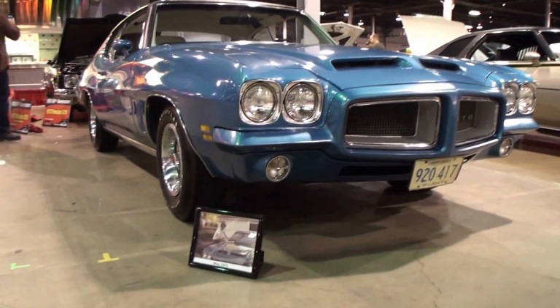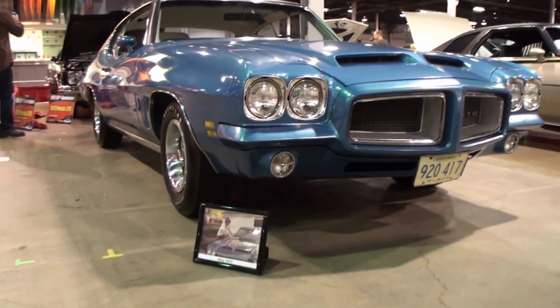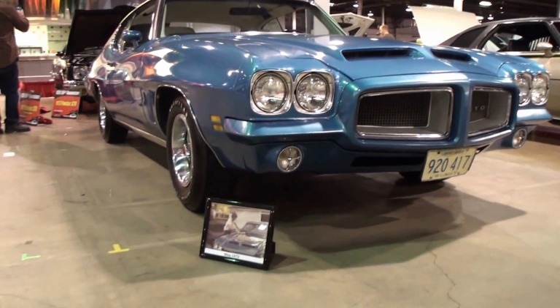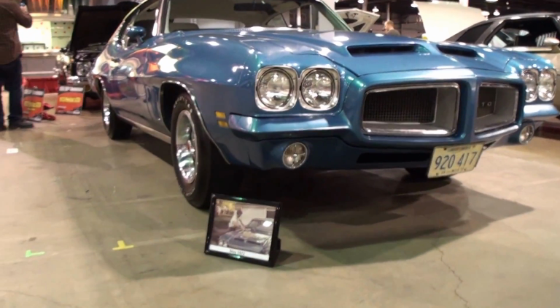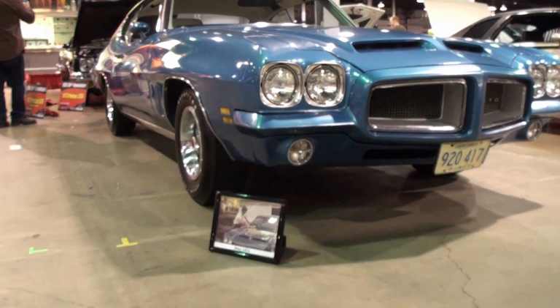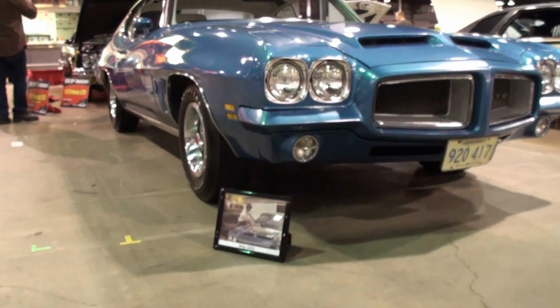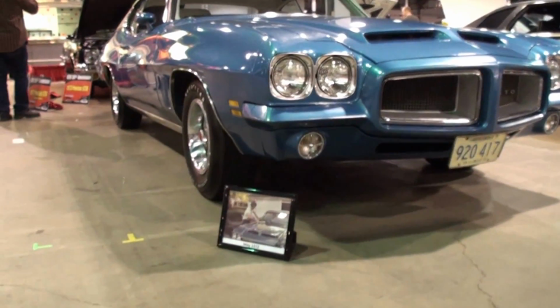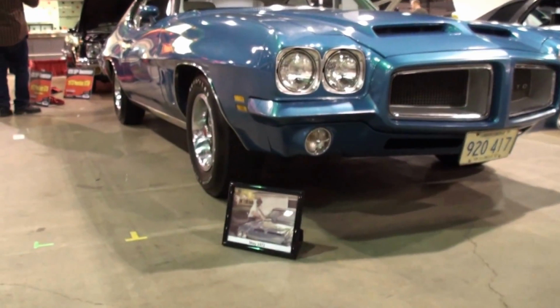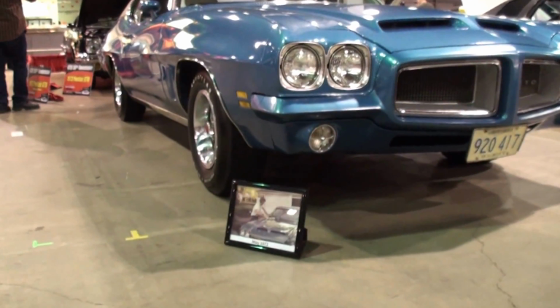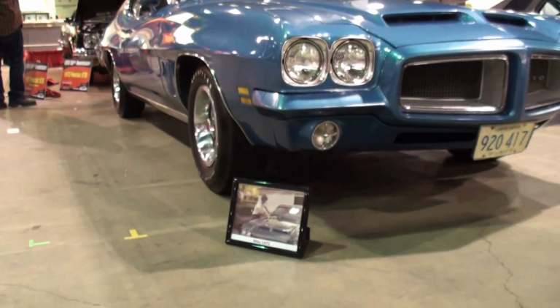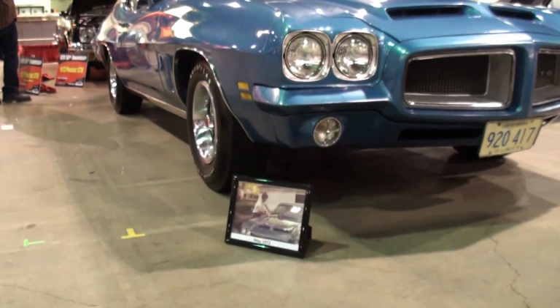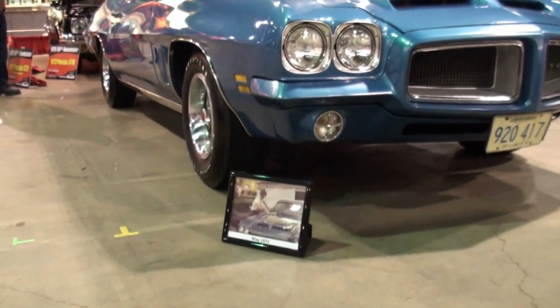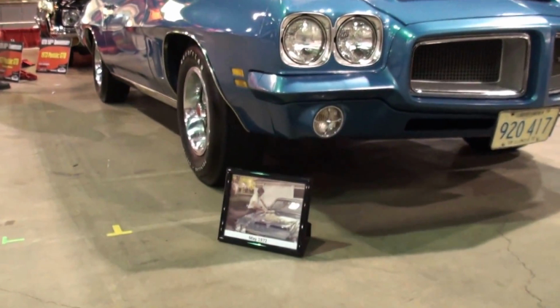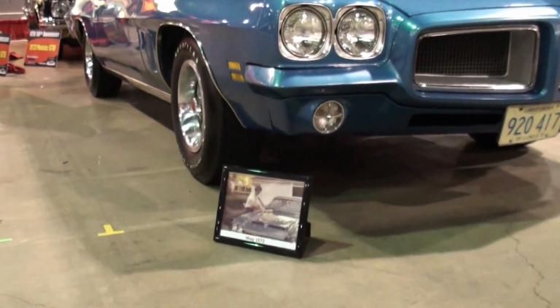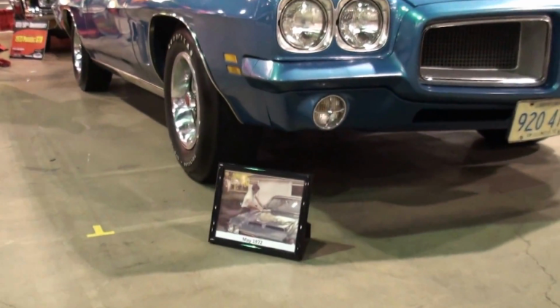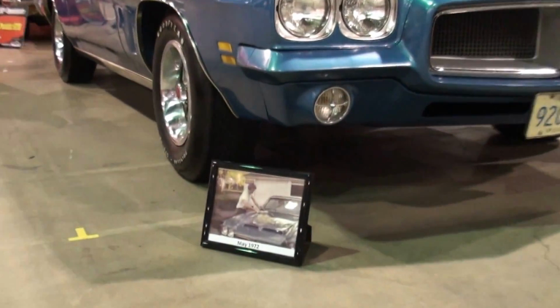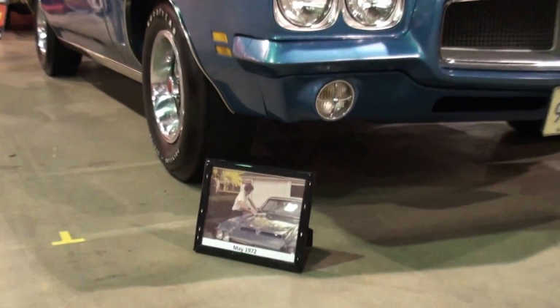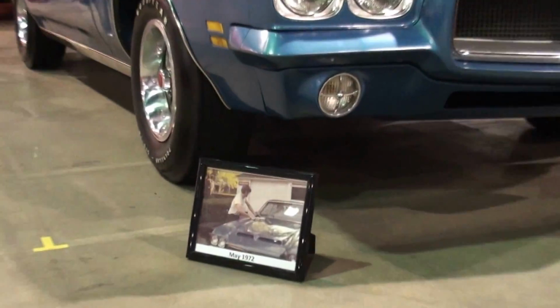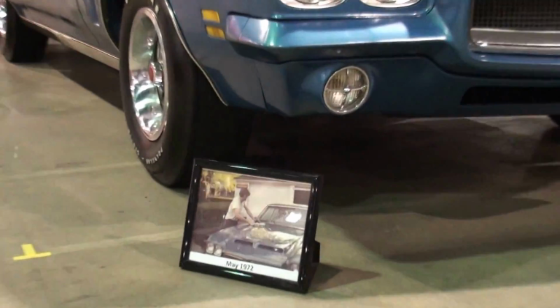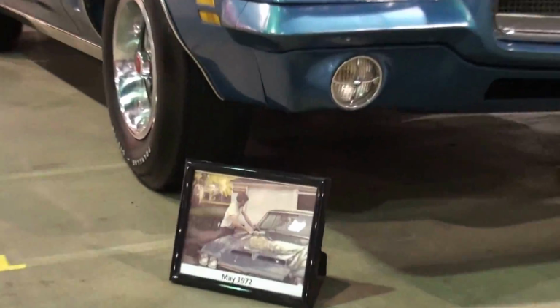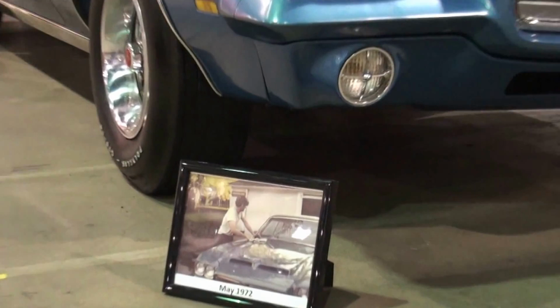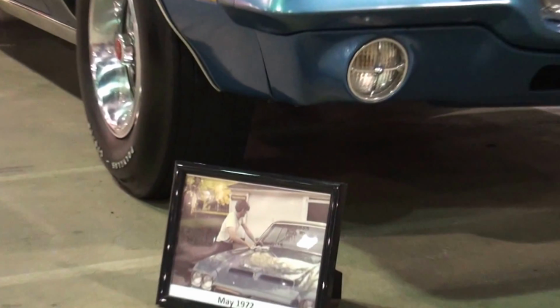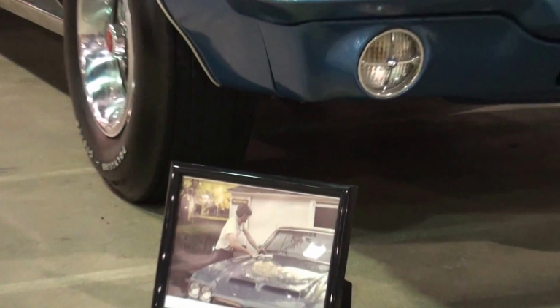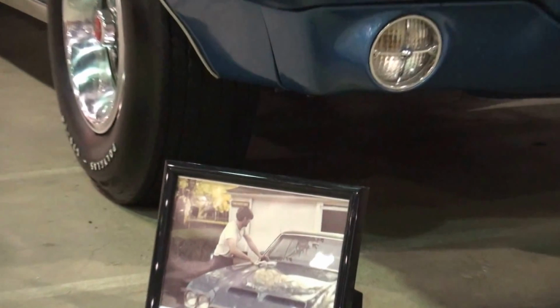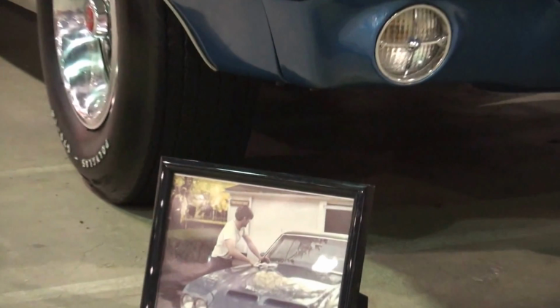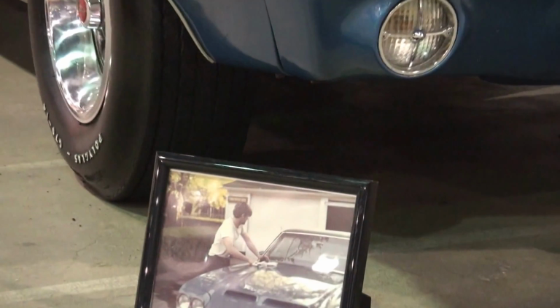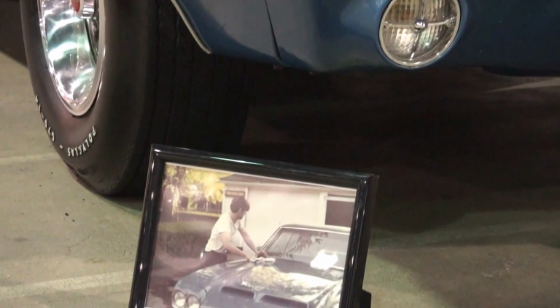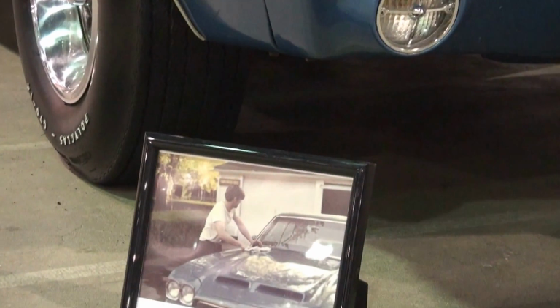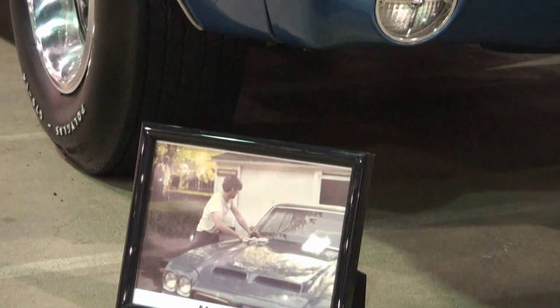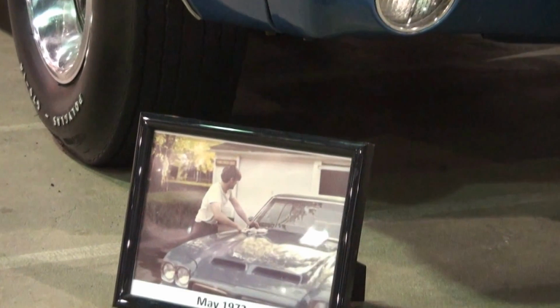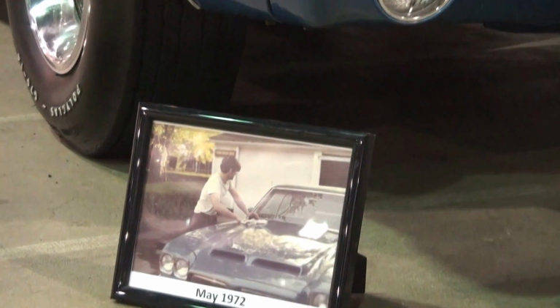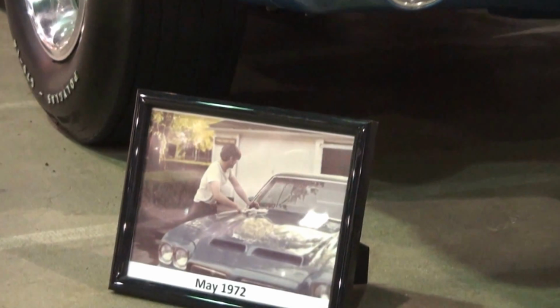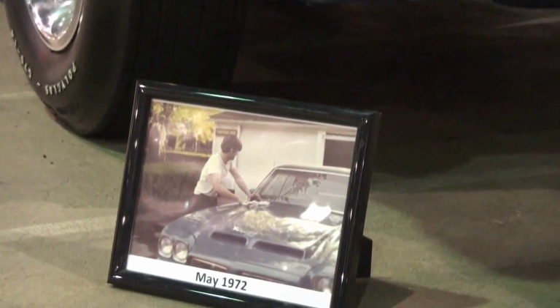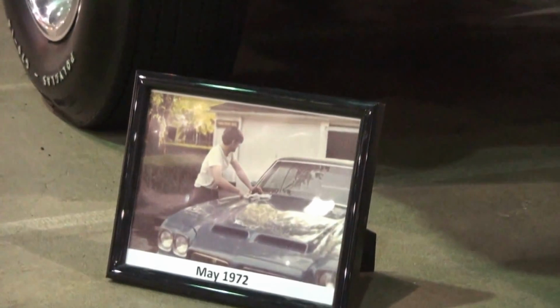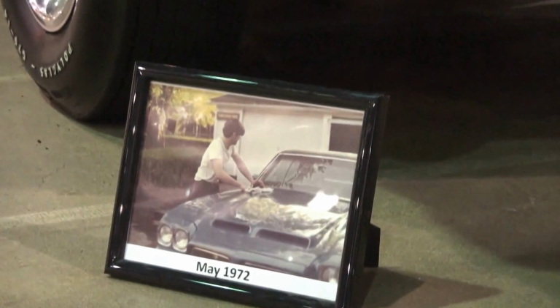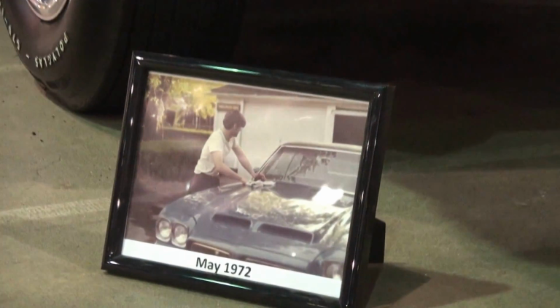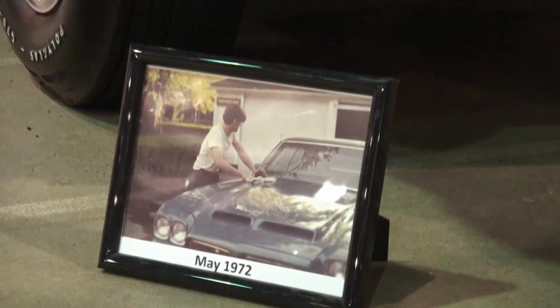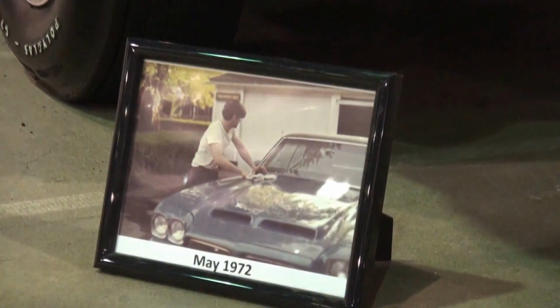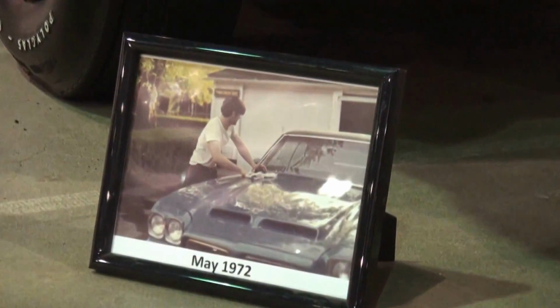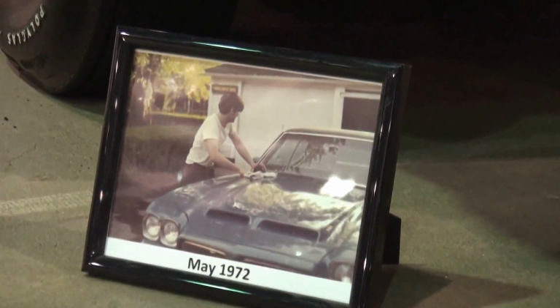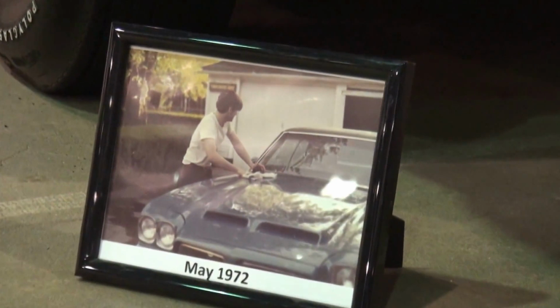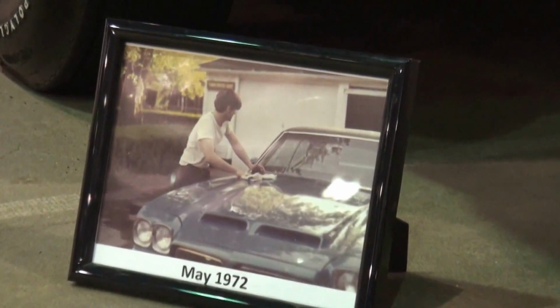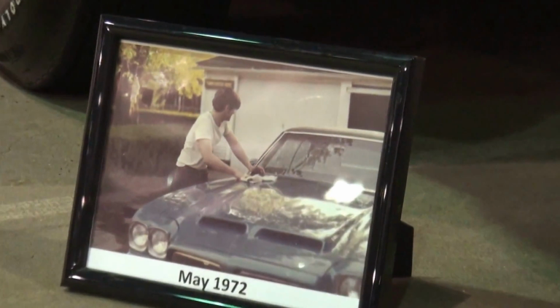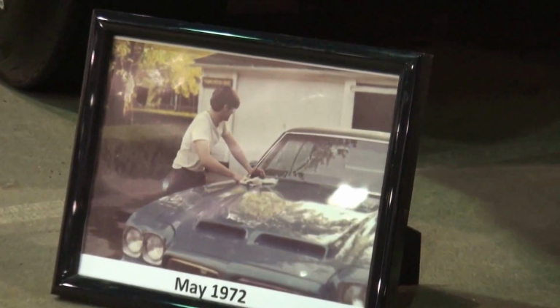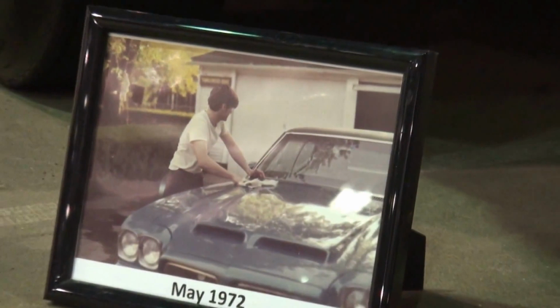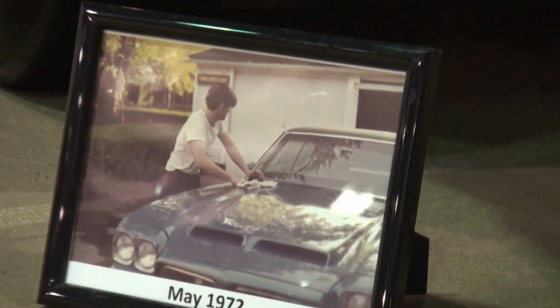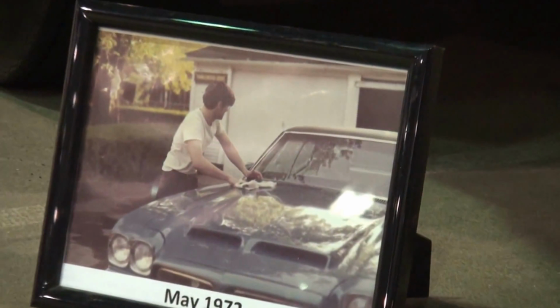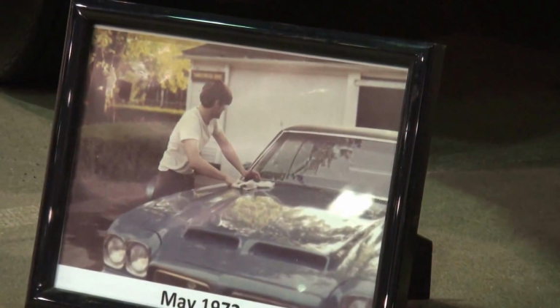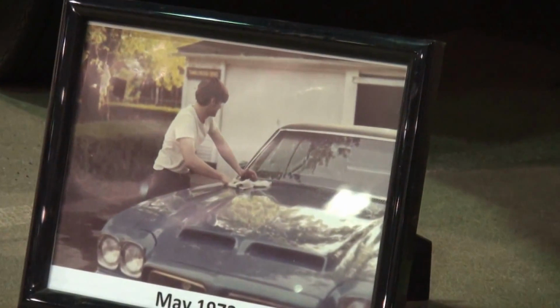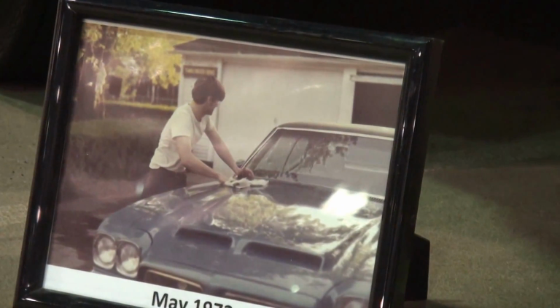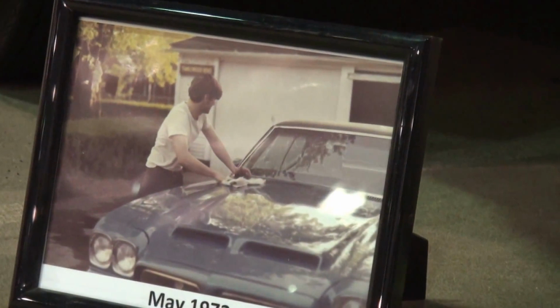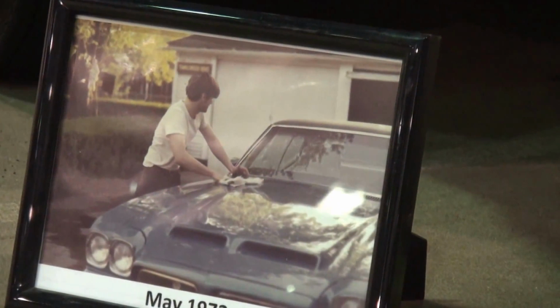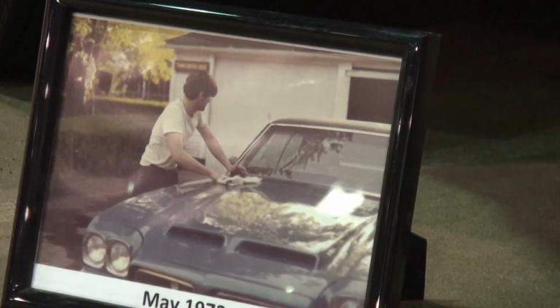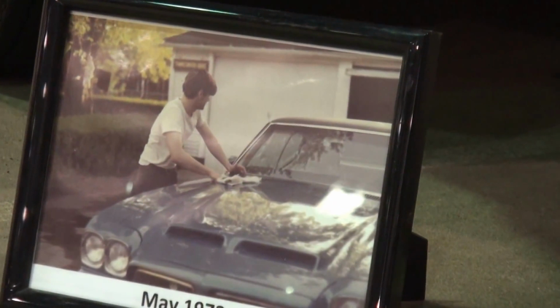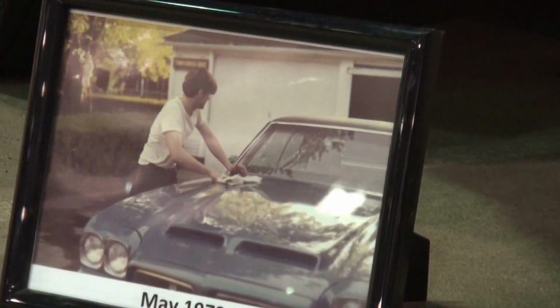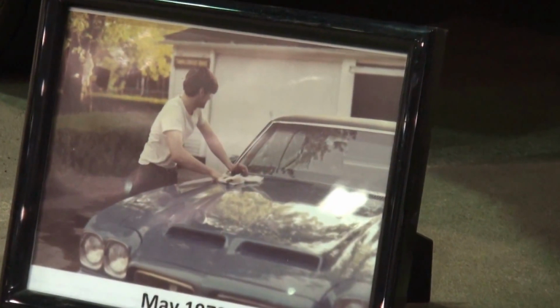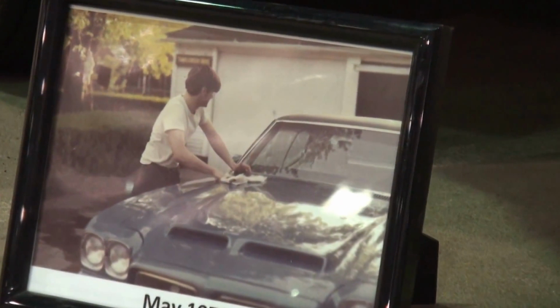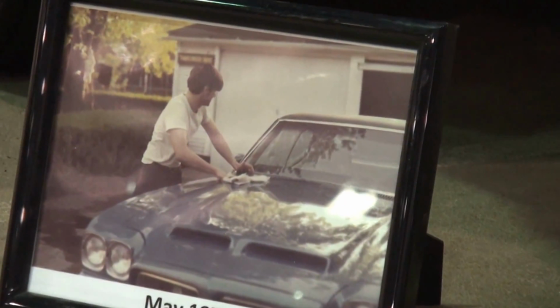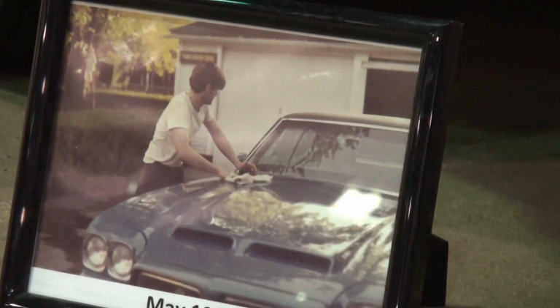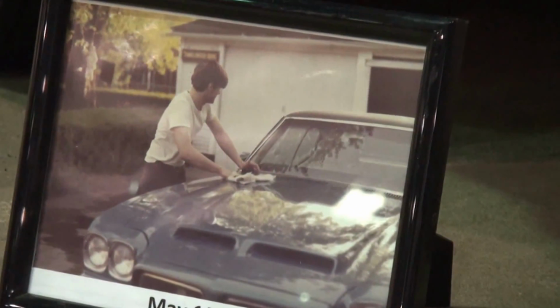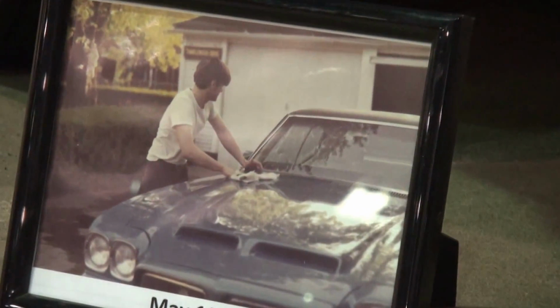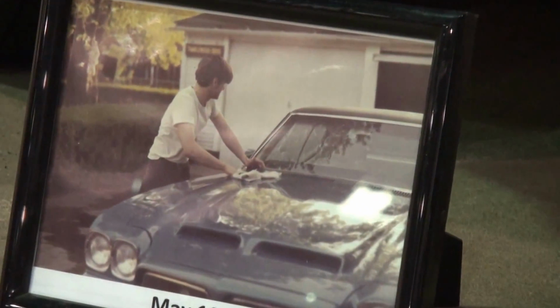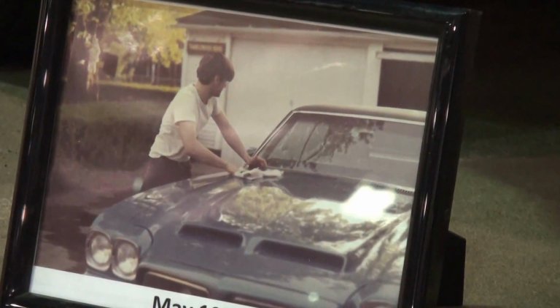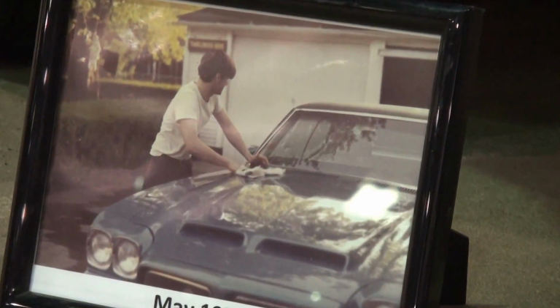And you're the original owner. Yep, bought it new. And there's a picture of you back in '72 washing the car in your driveway.